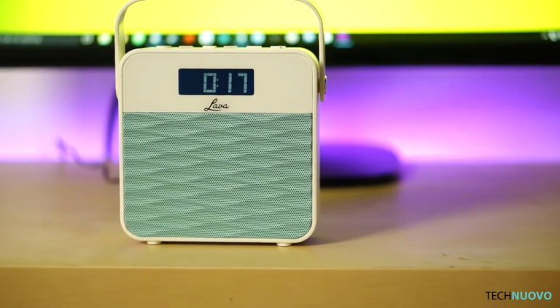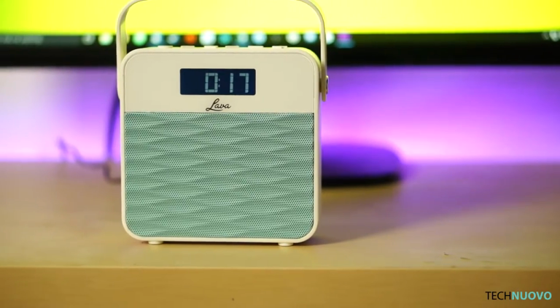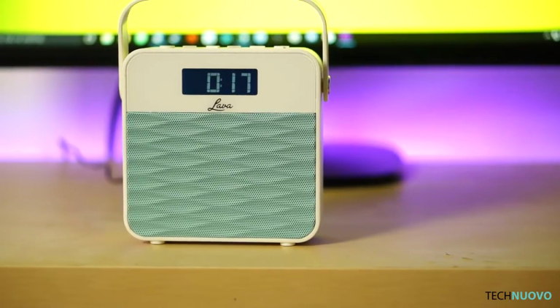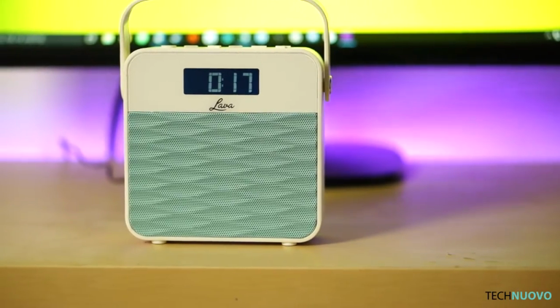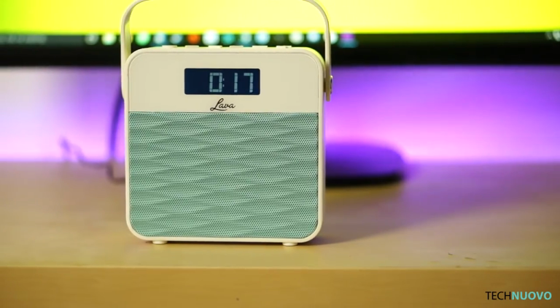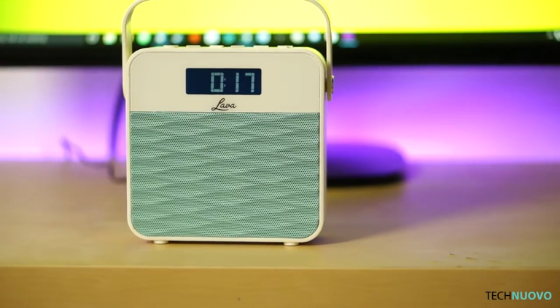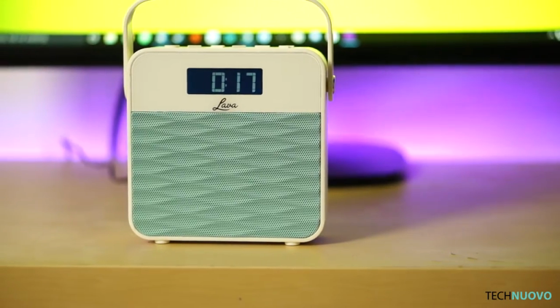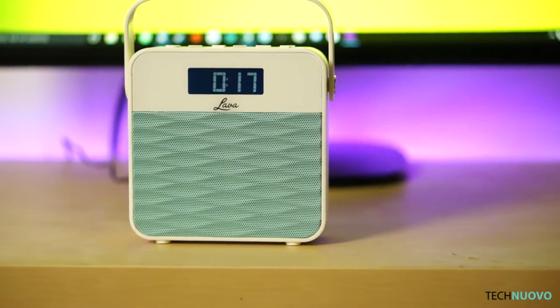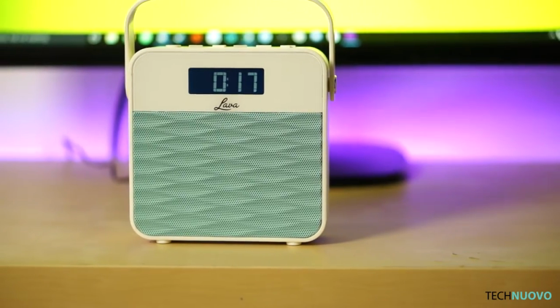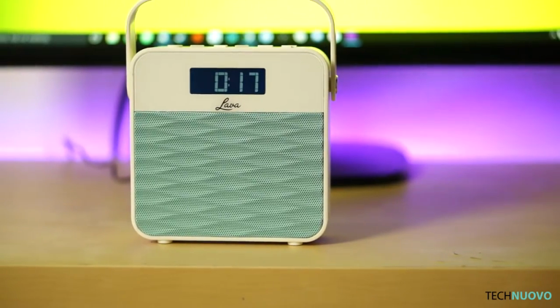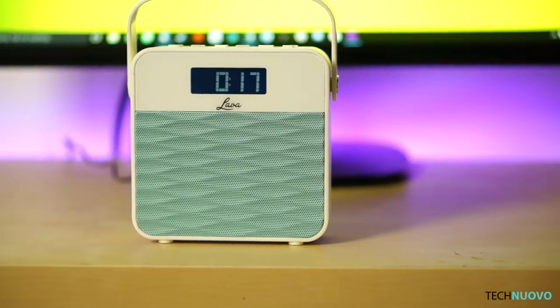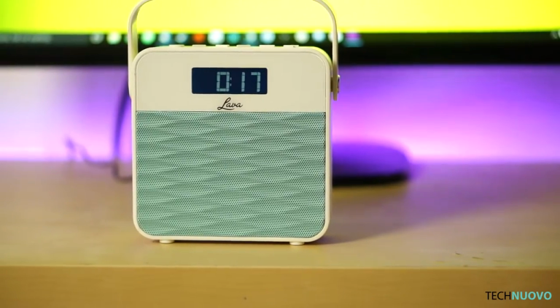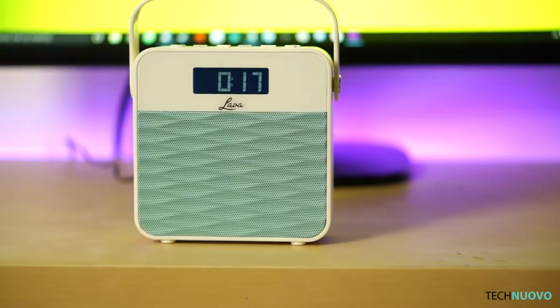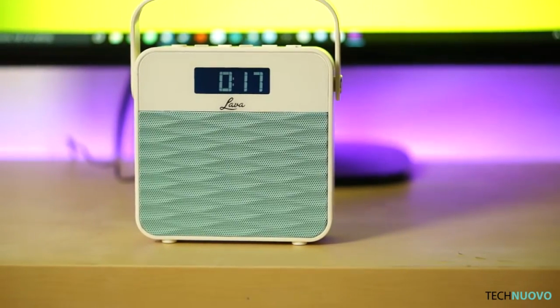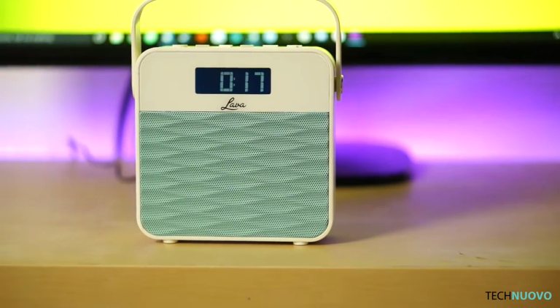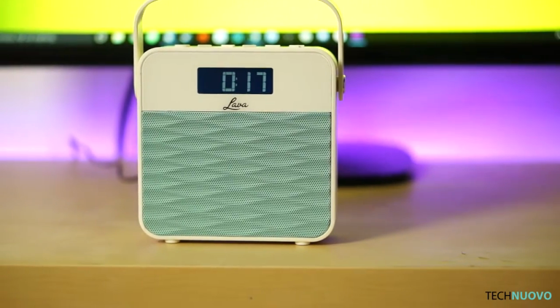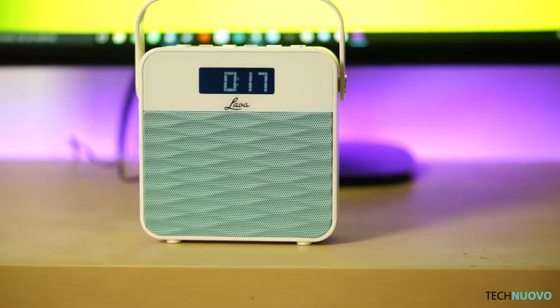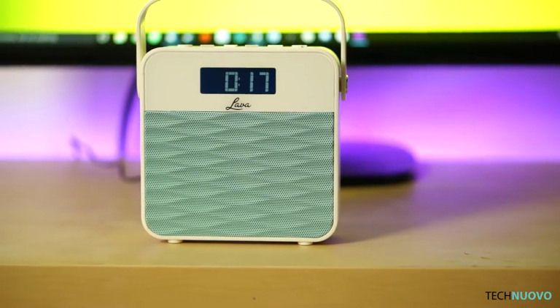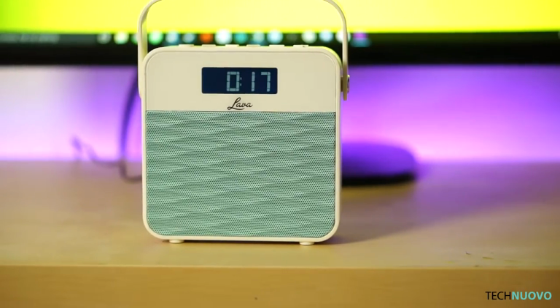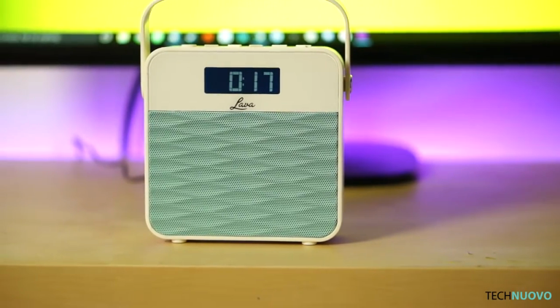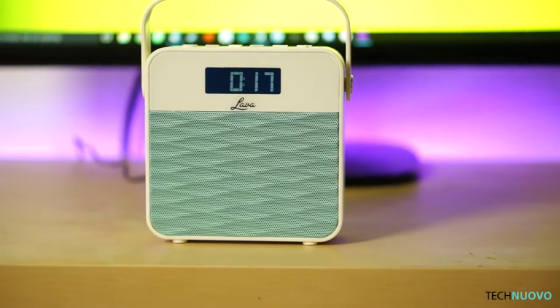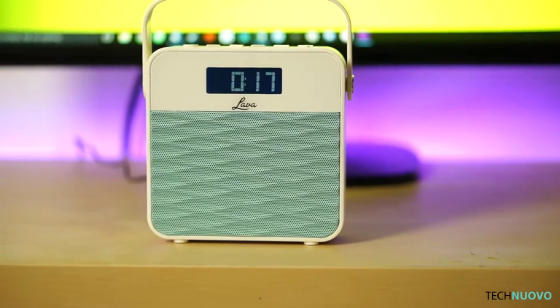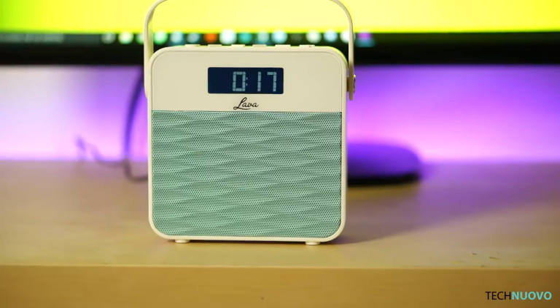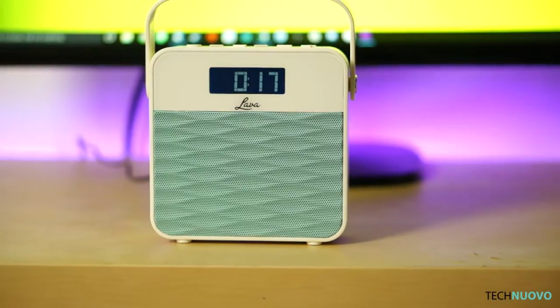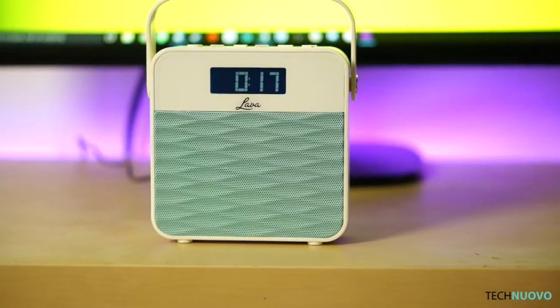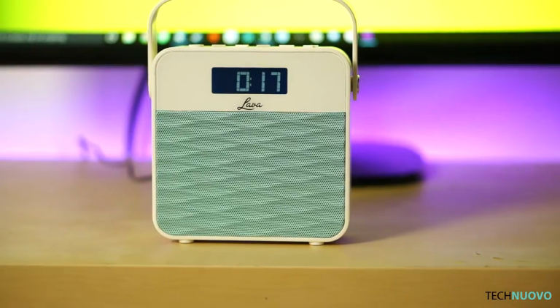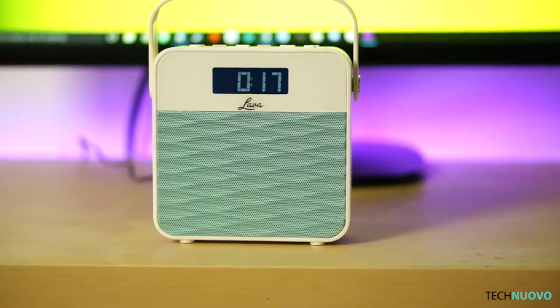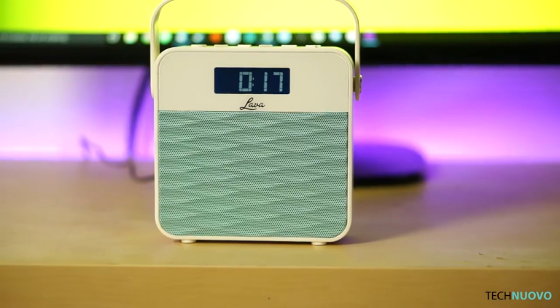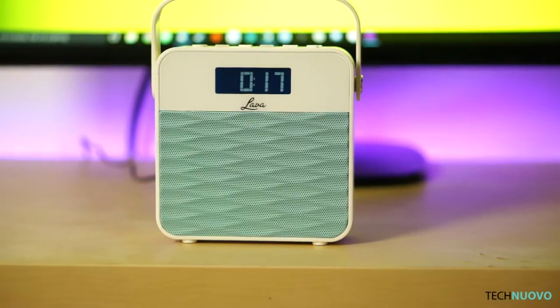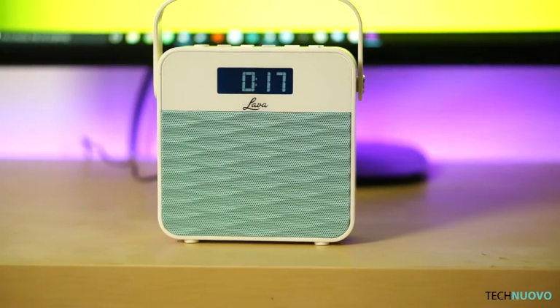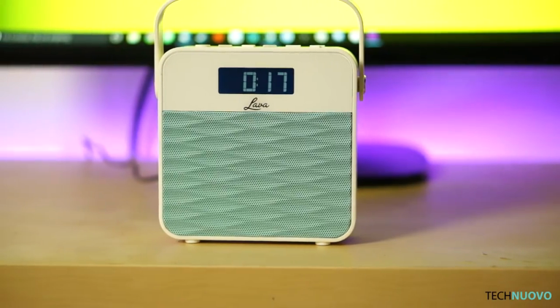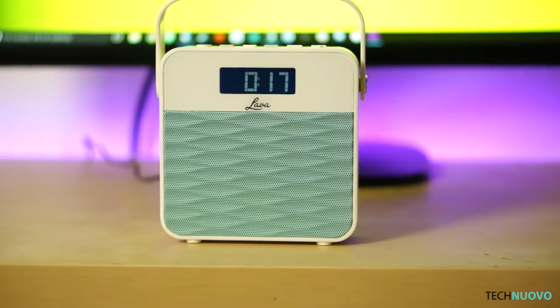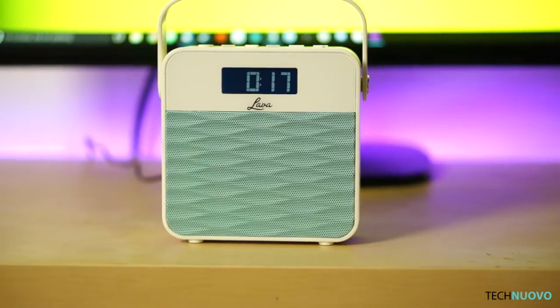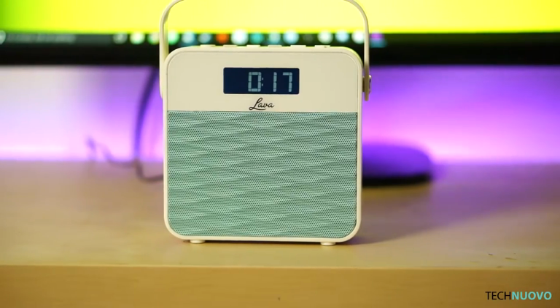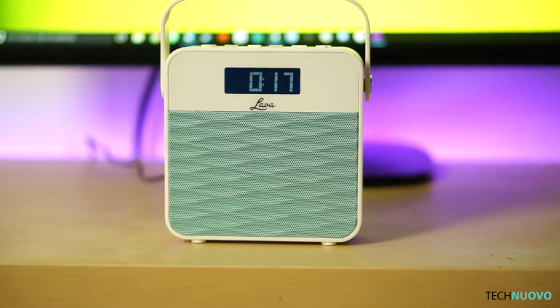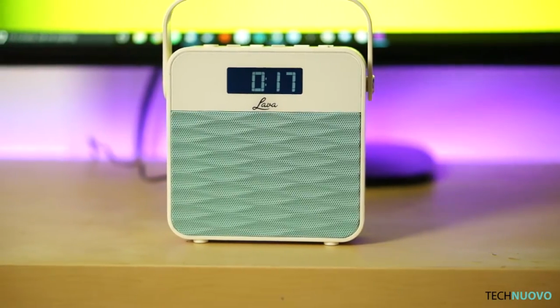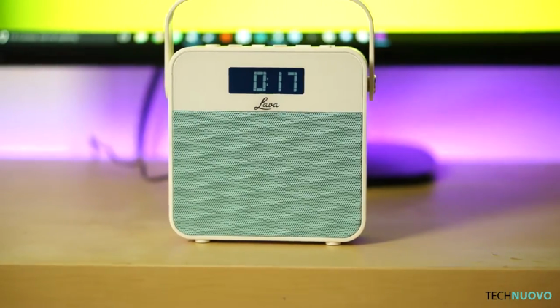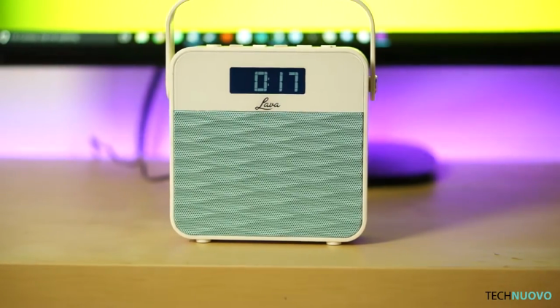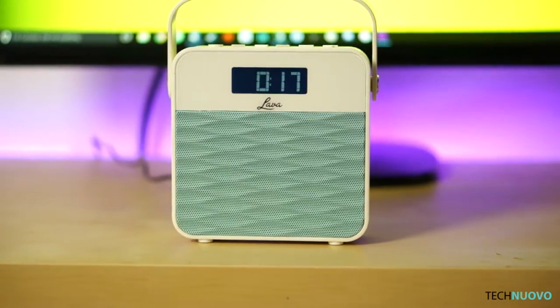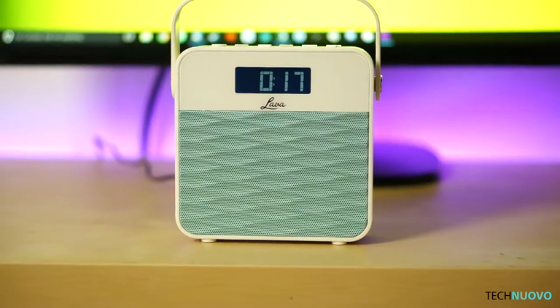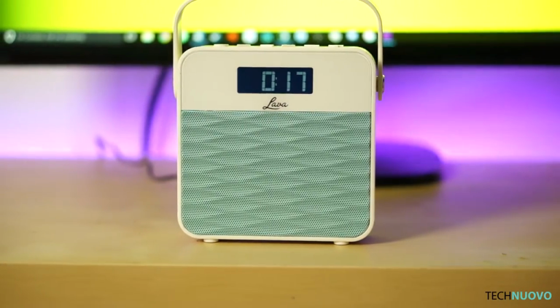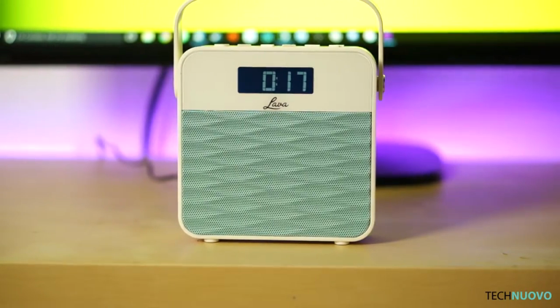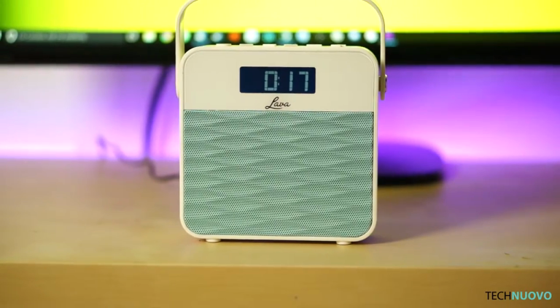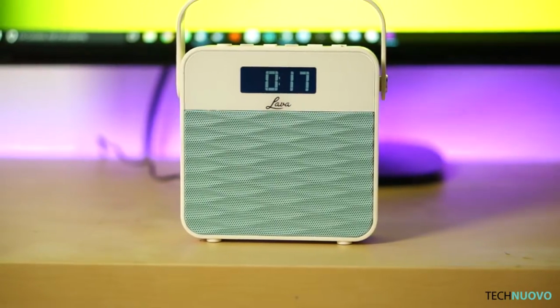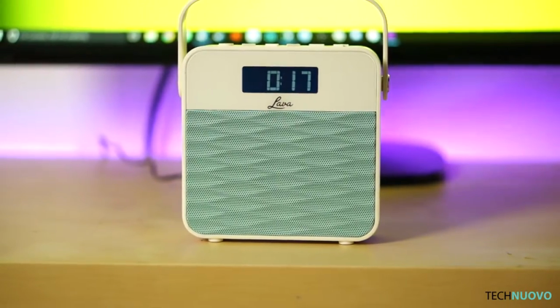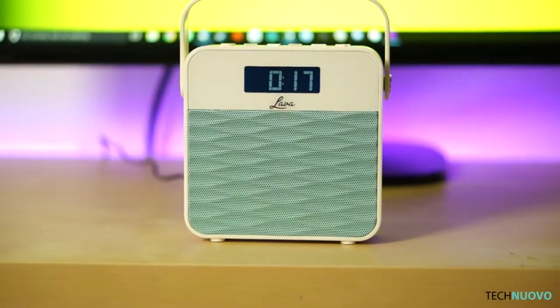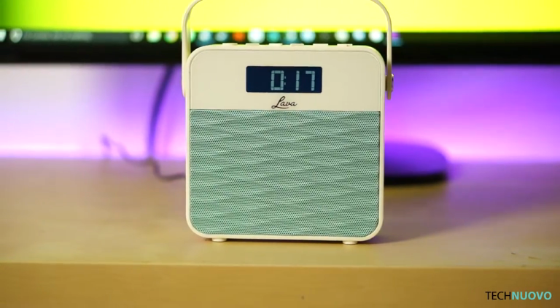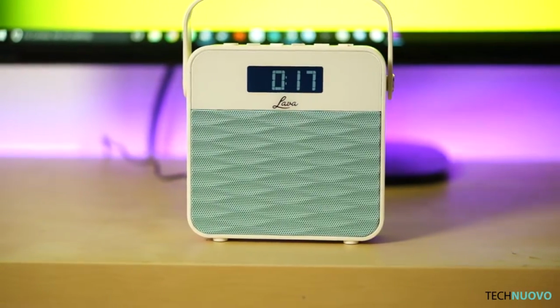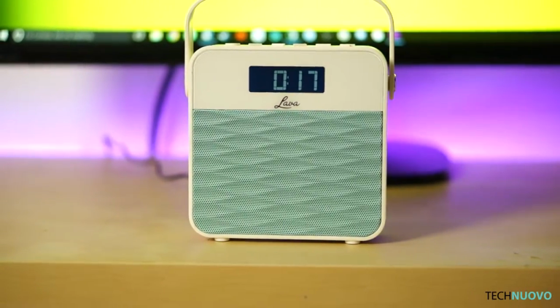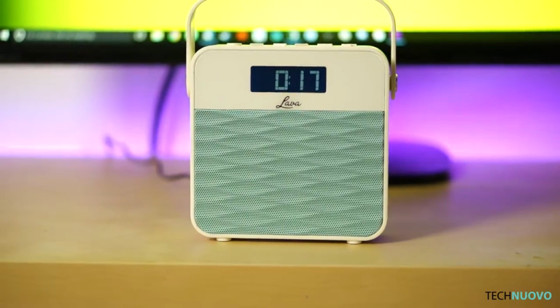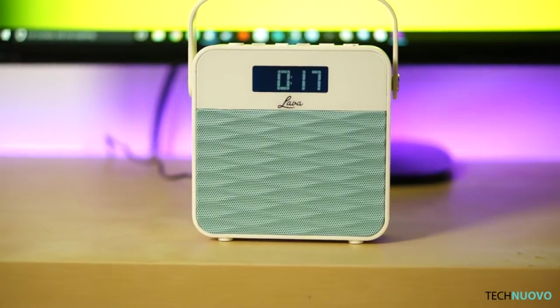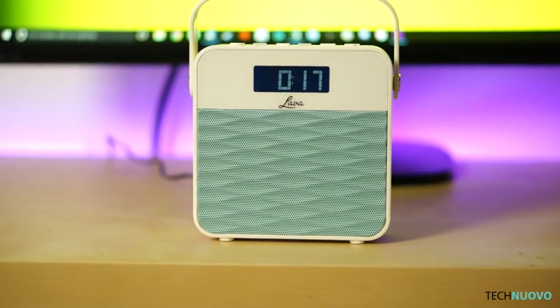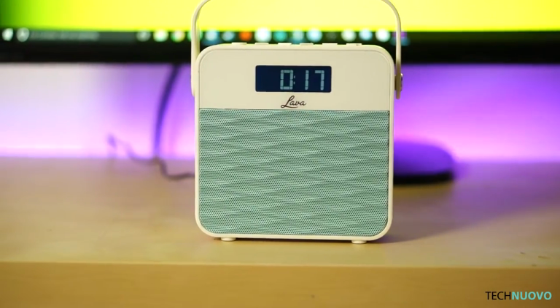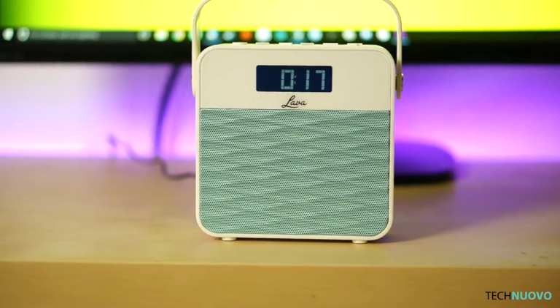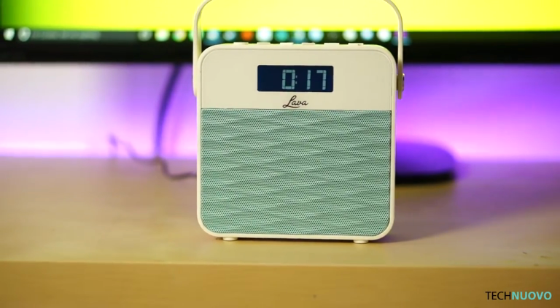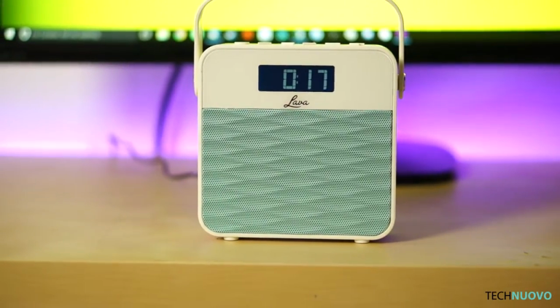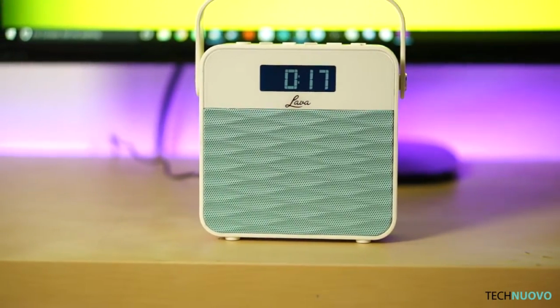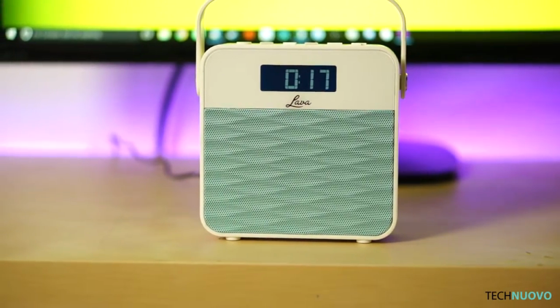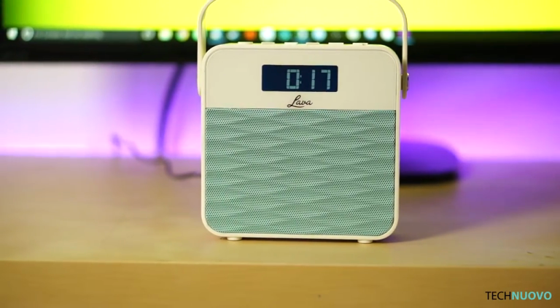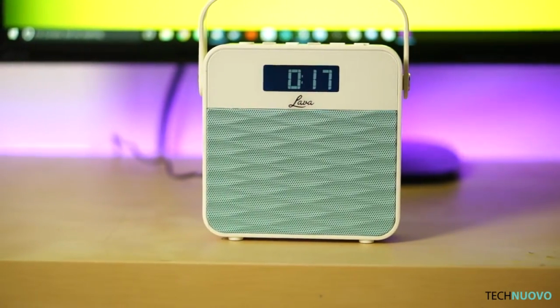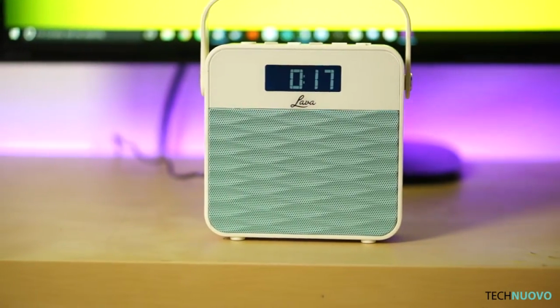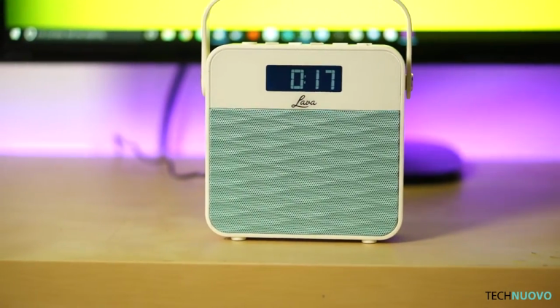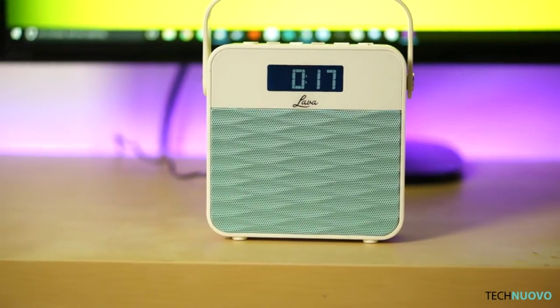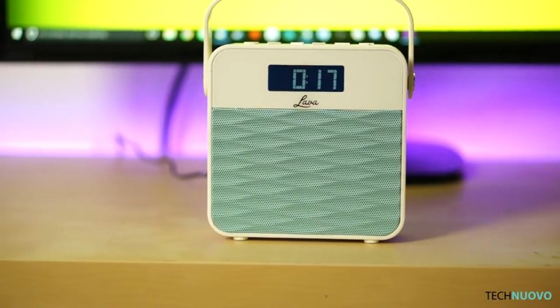The last time we came across Lava was to take a look at their portable speaker, the Bright Sound. This time round they've sent us one tiny FM radio to check out.